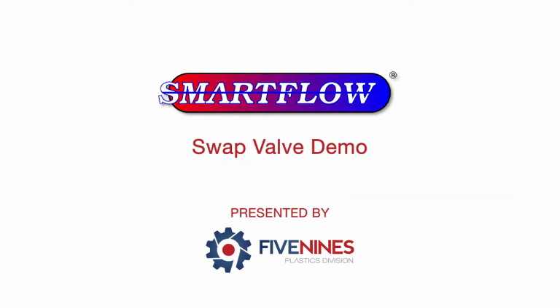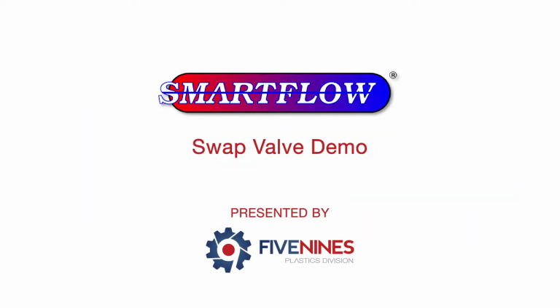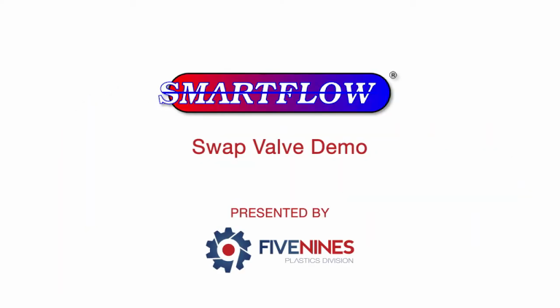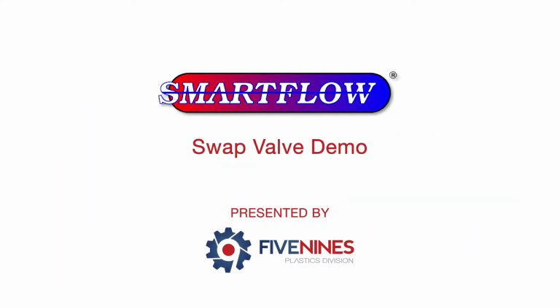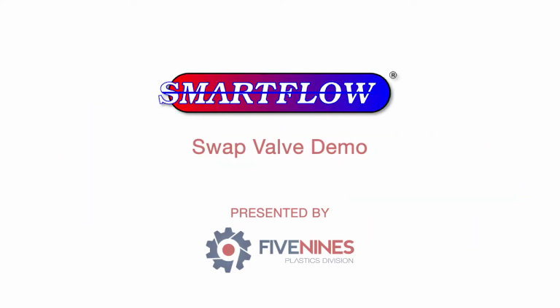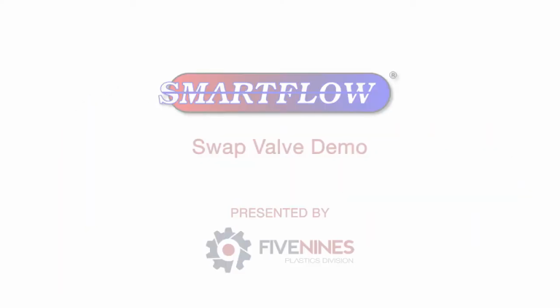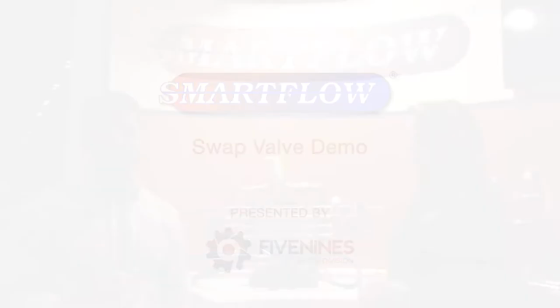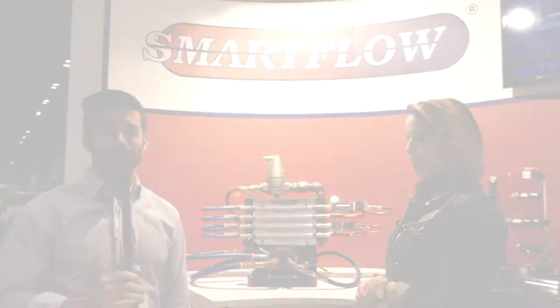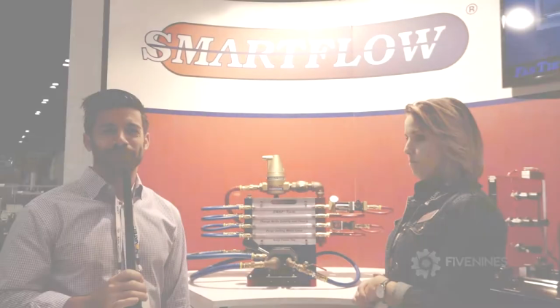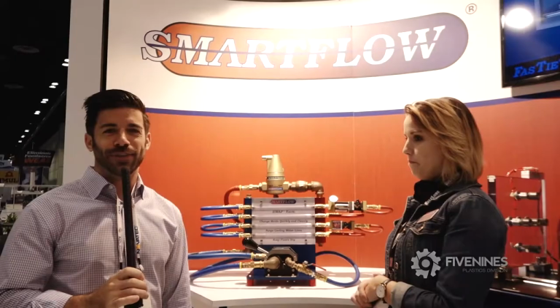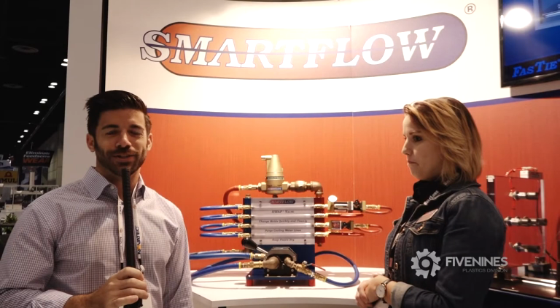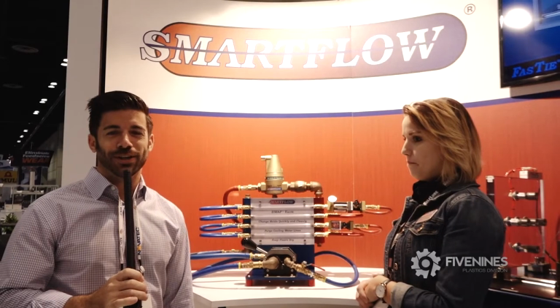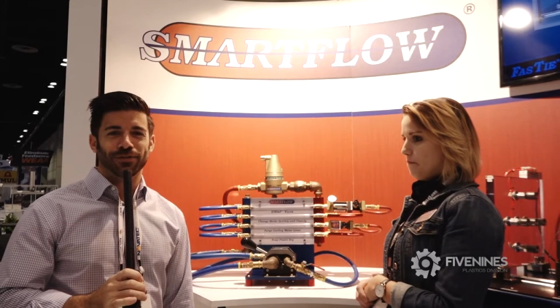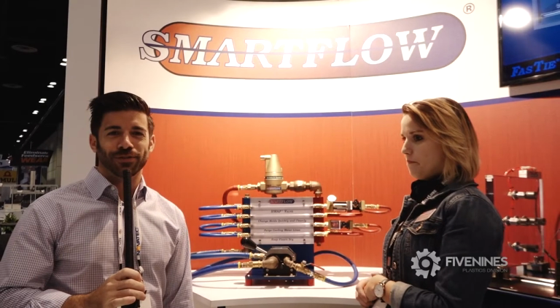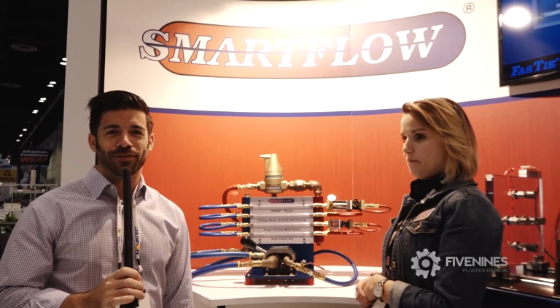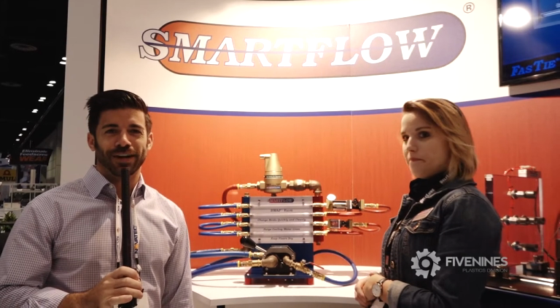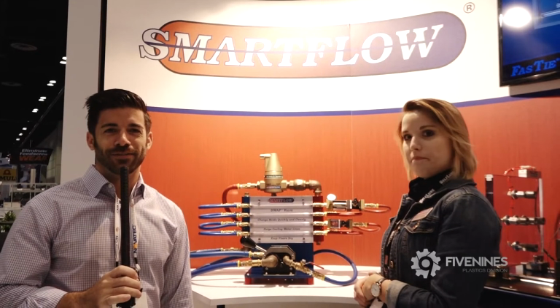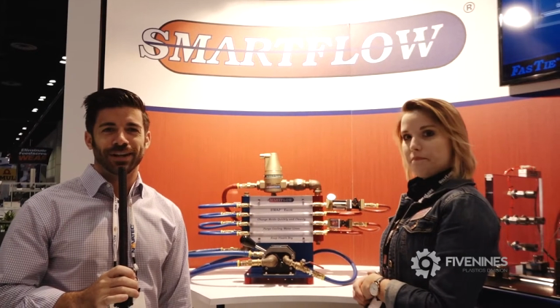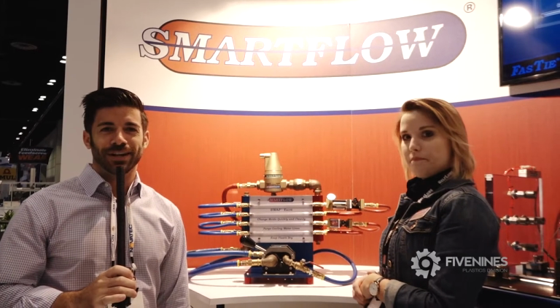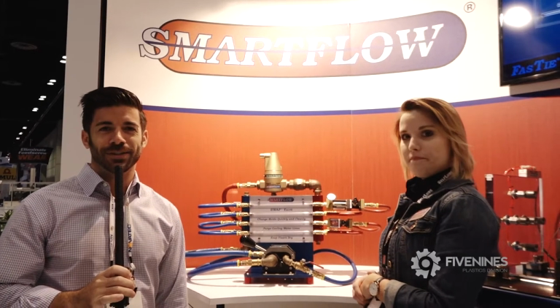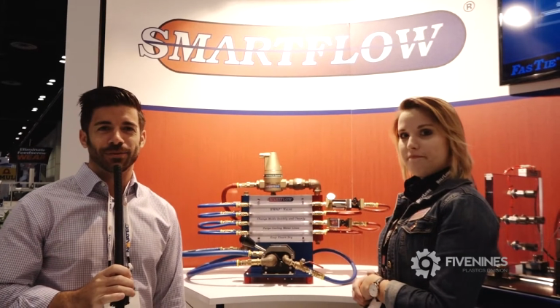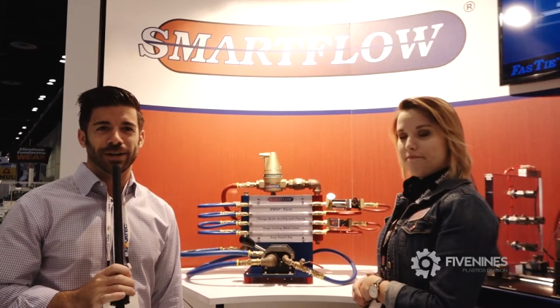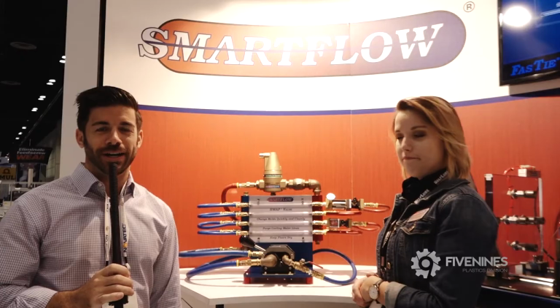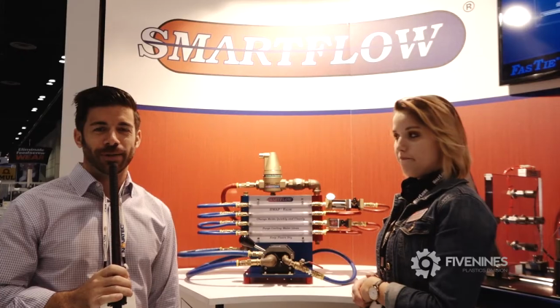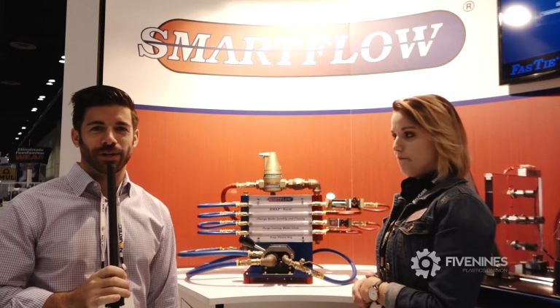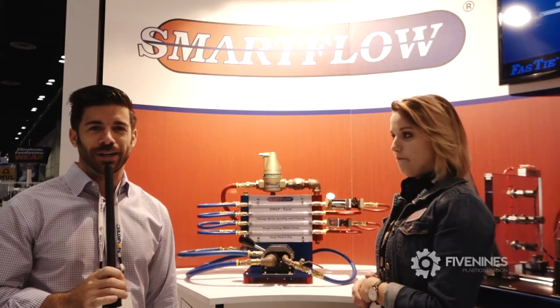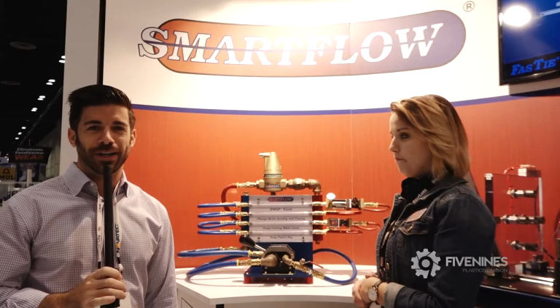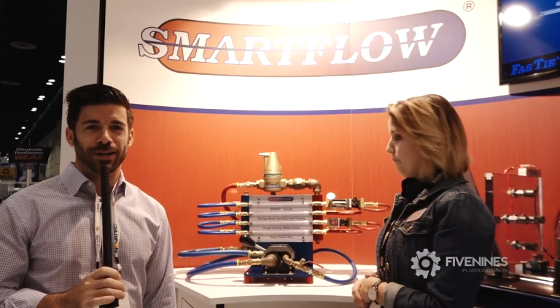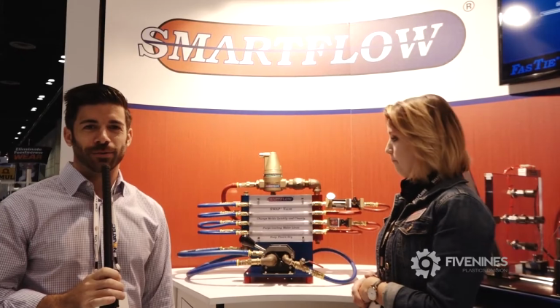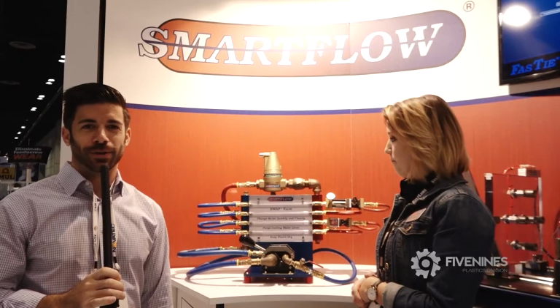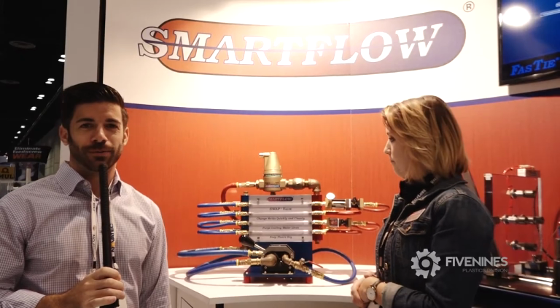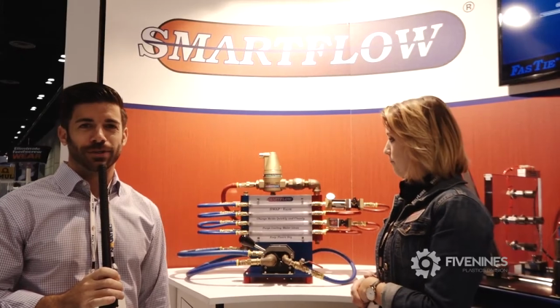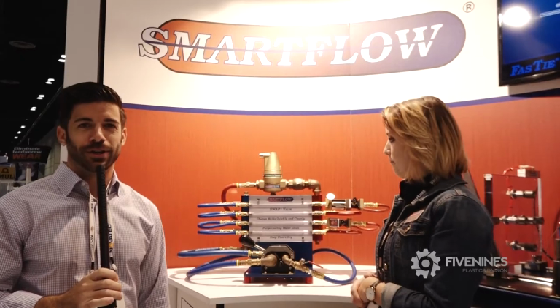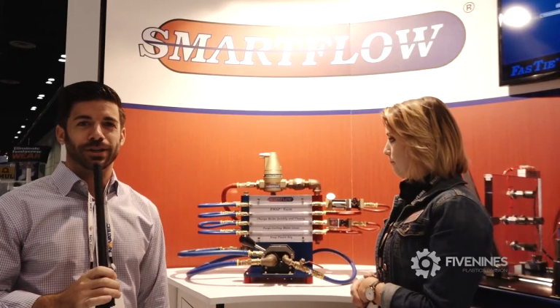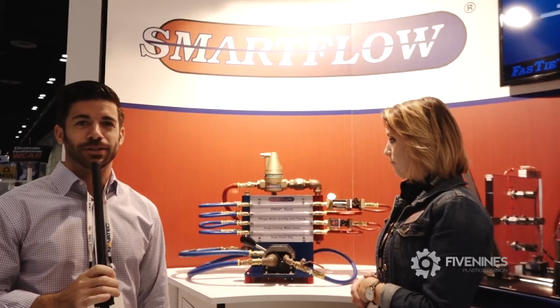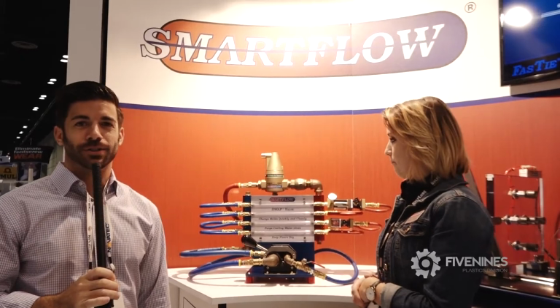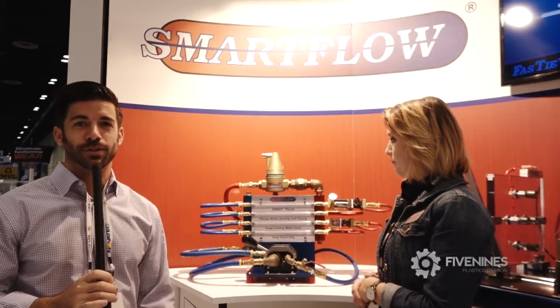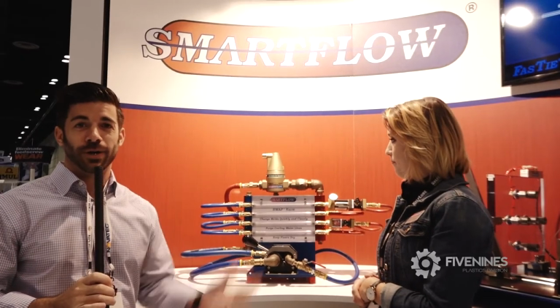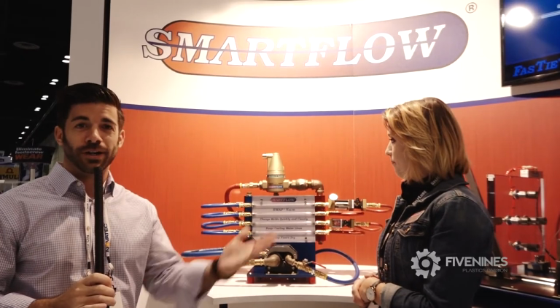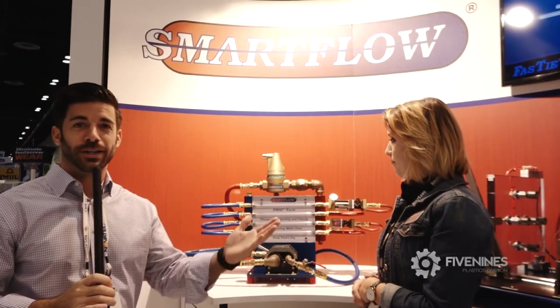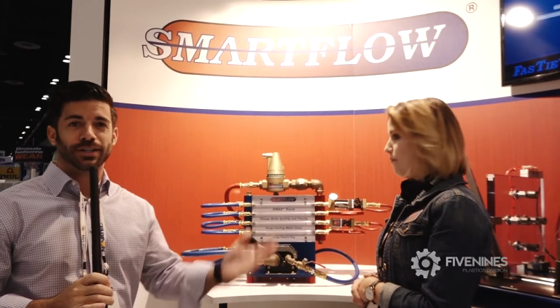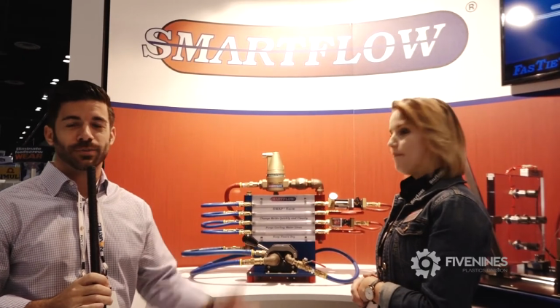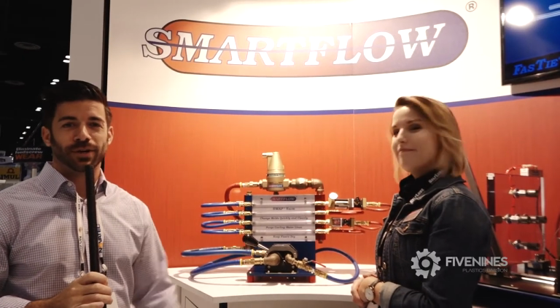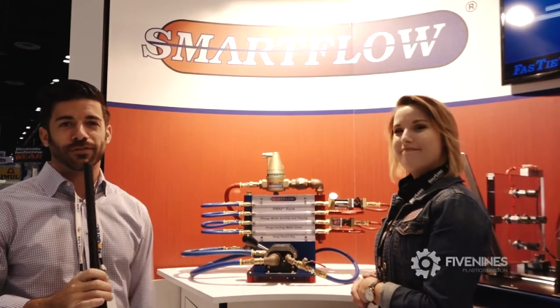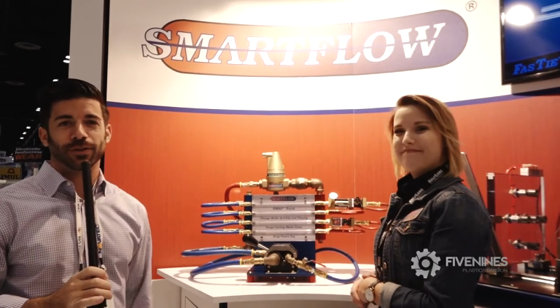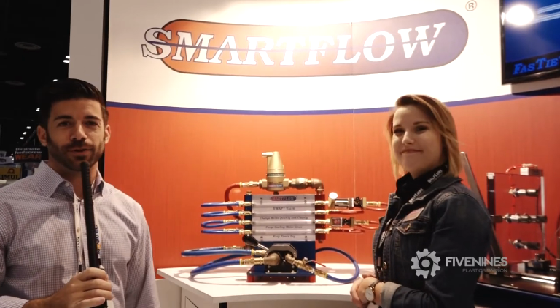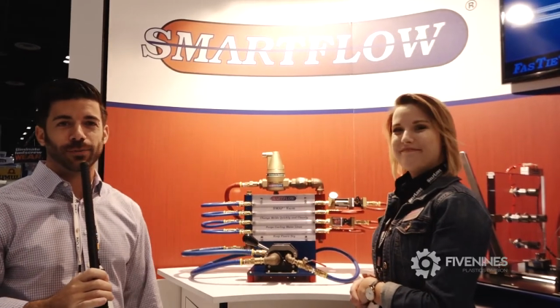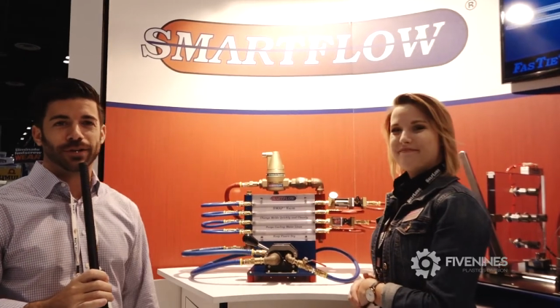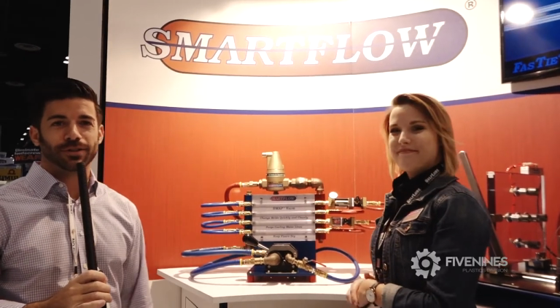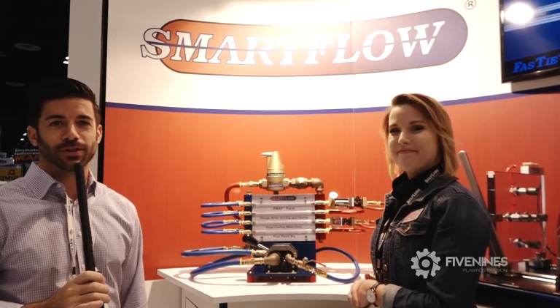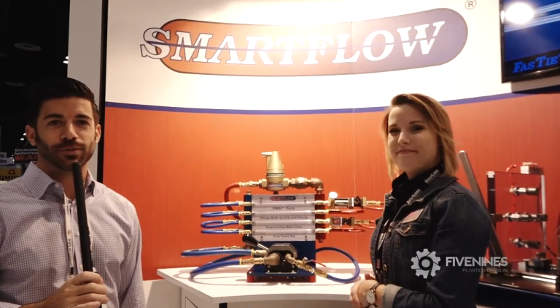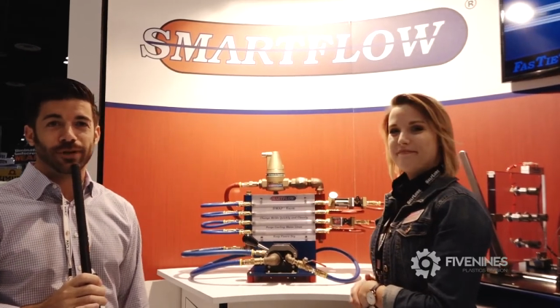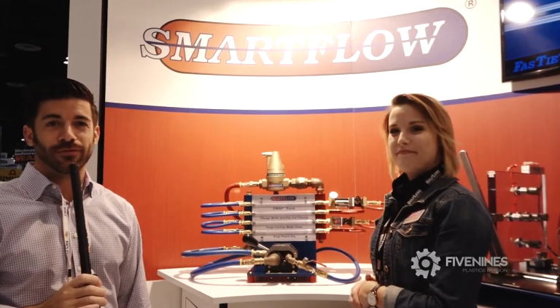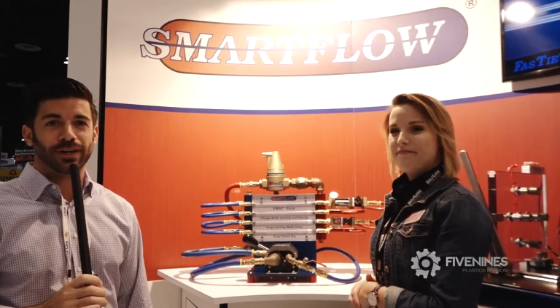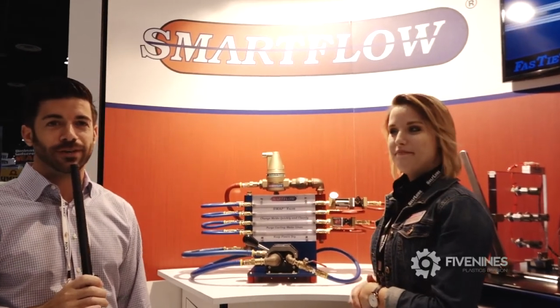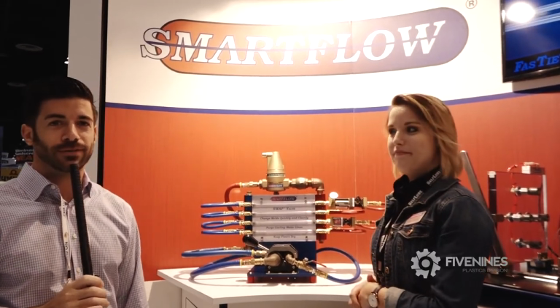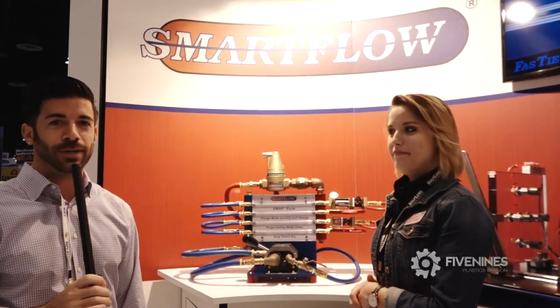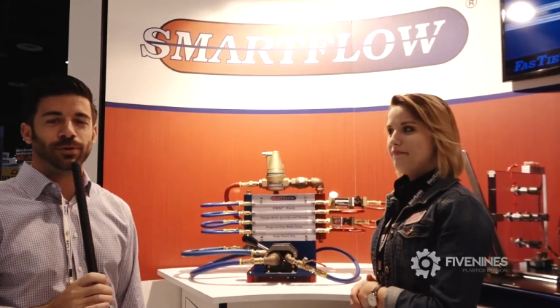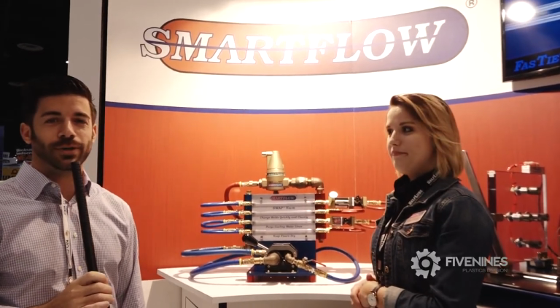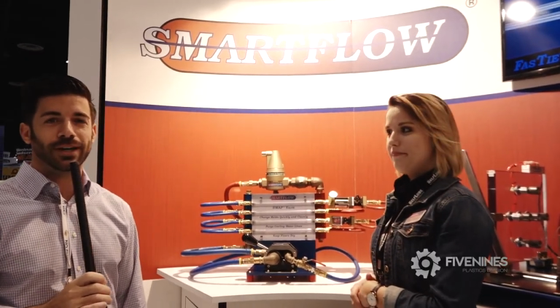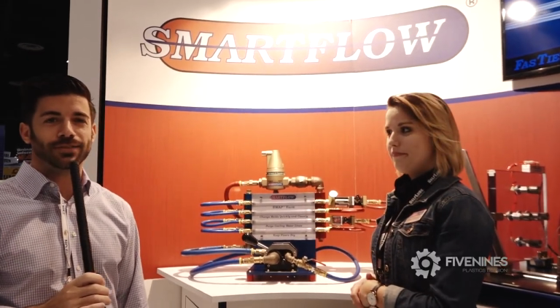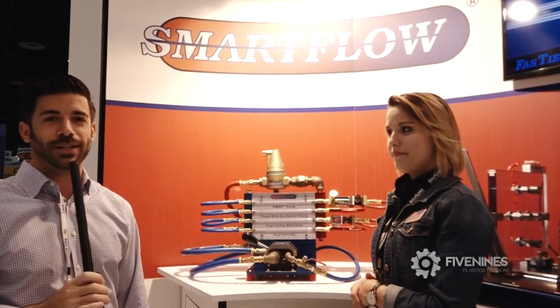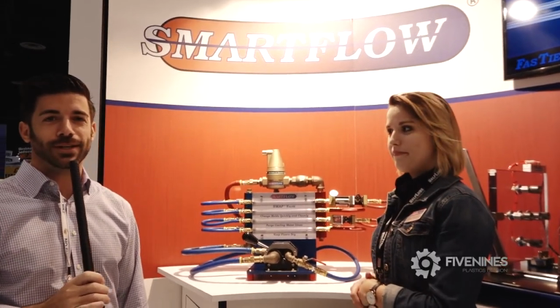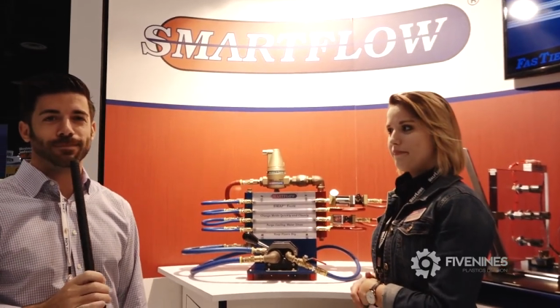Hey guys, Steven Fage here from Five Nines. We're at NPE and we're going to be talking to Molly at SmartFlow about the SWAT valve demo we have set up.